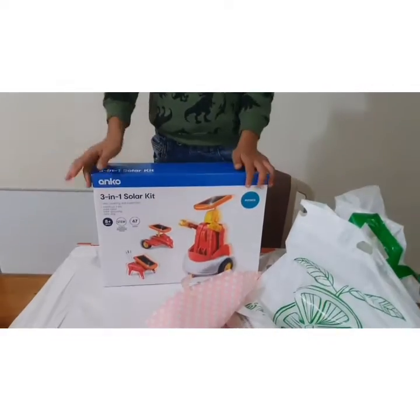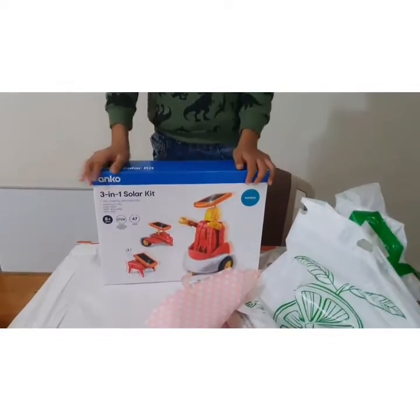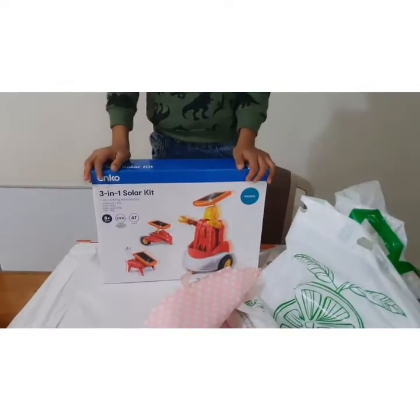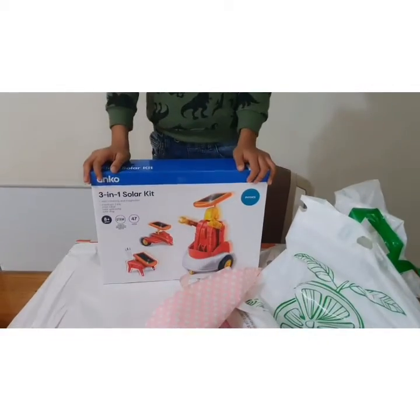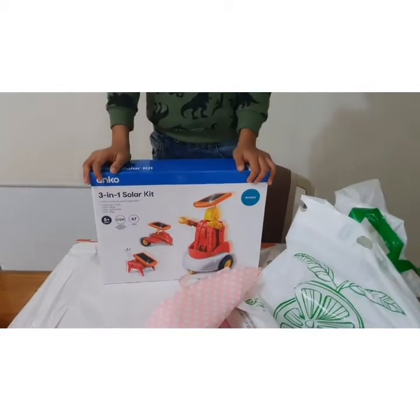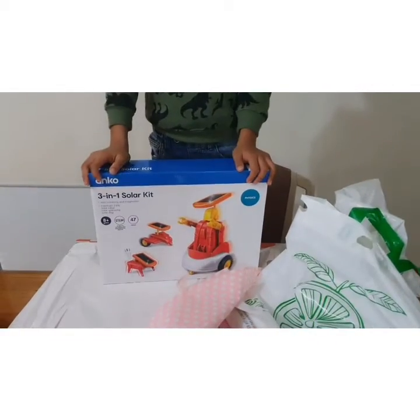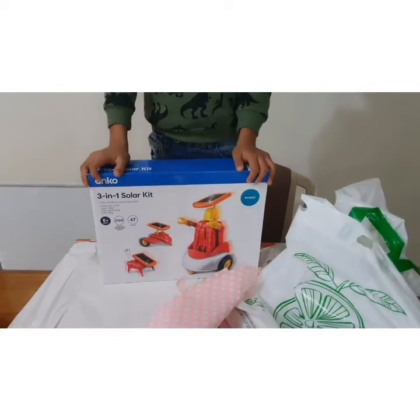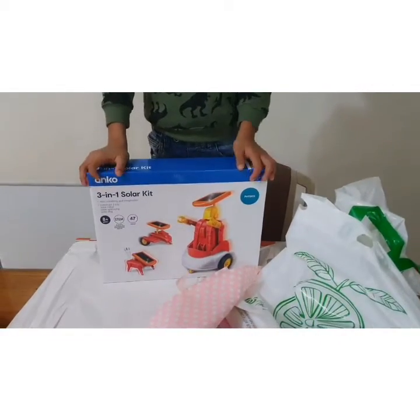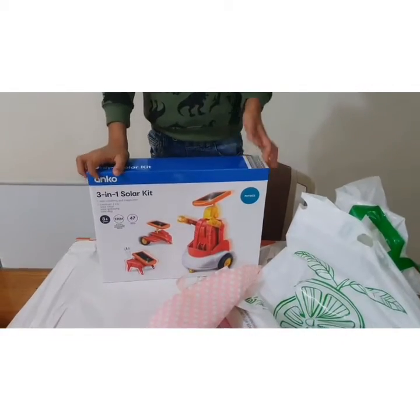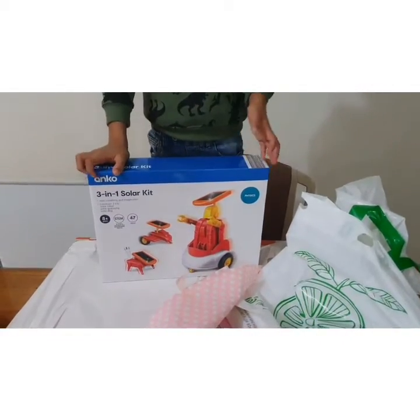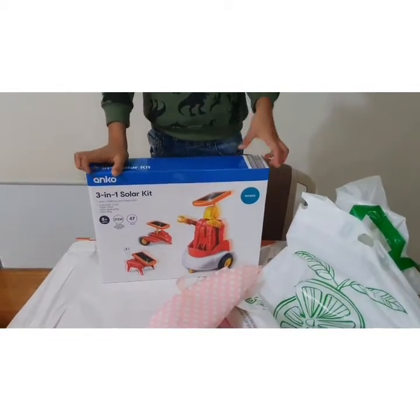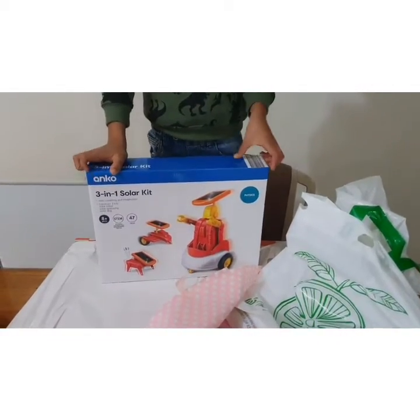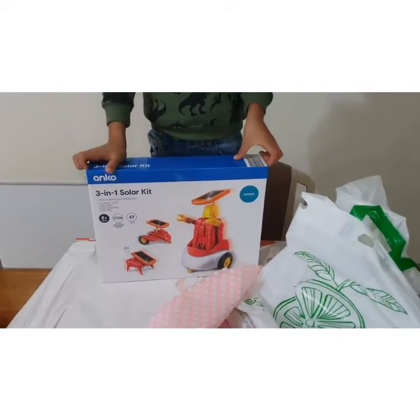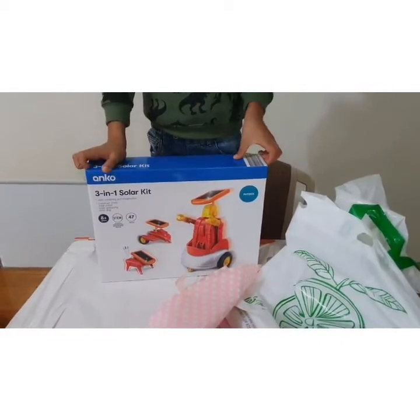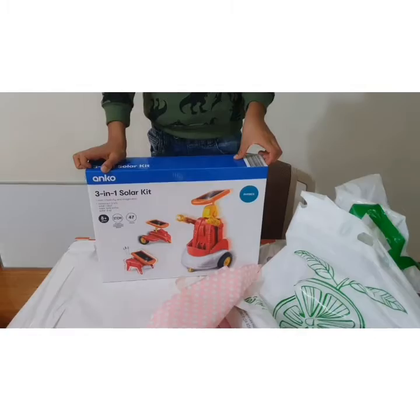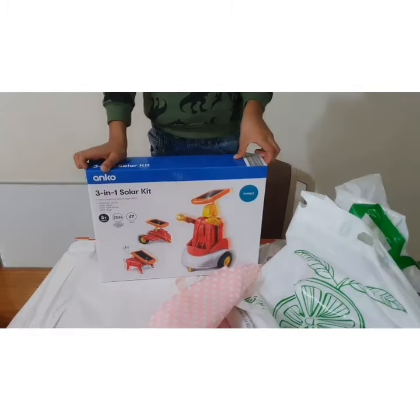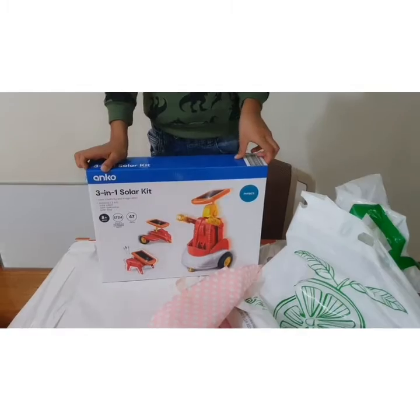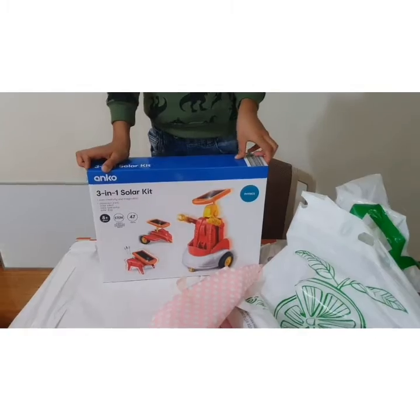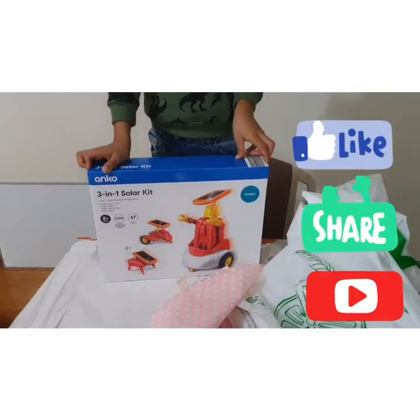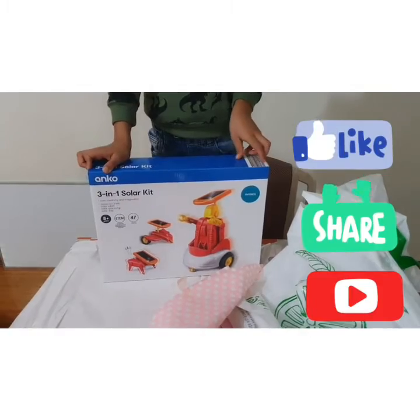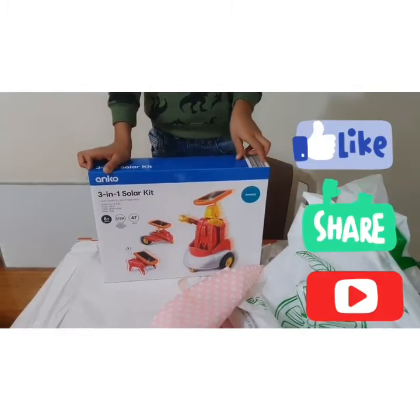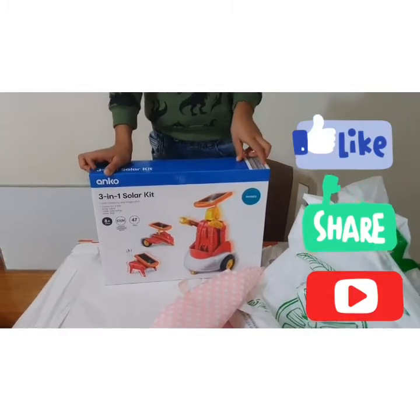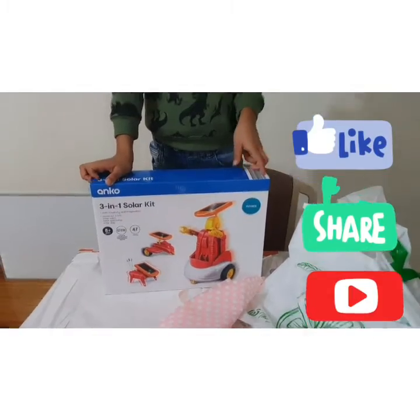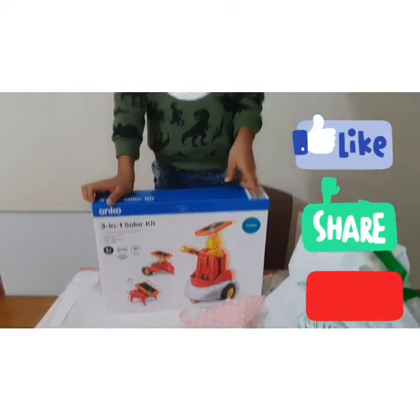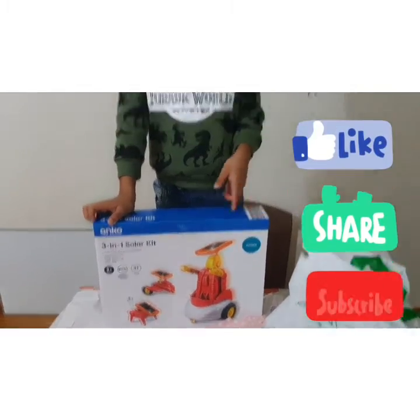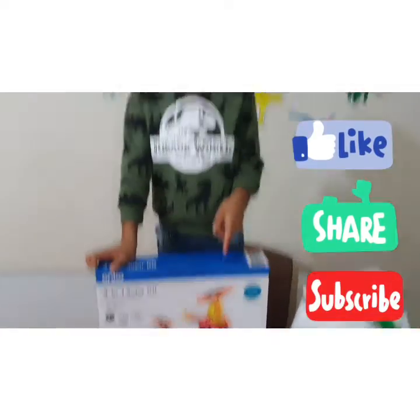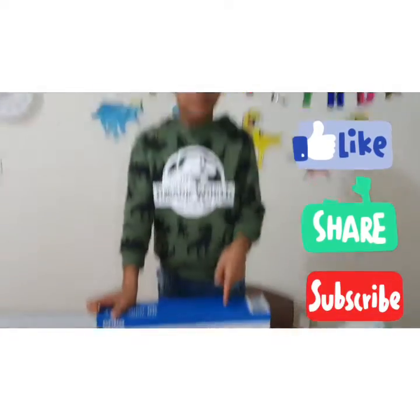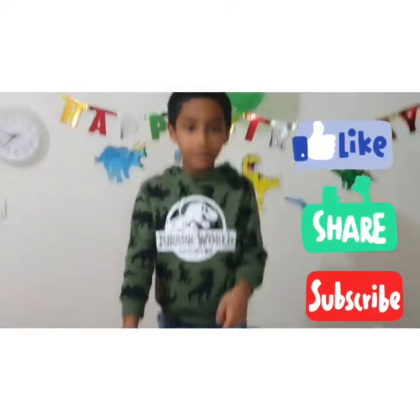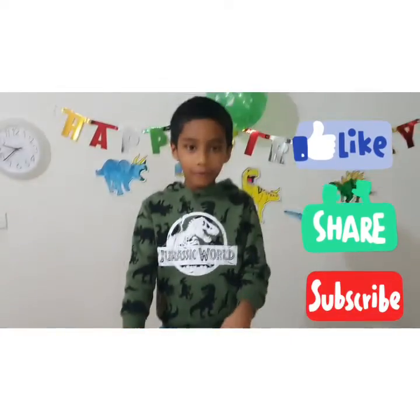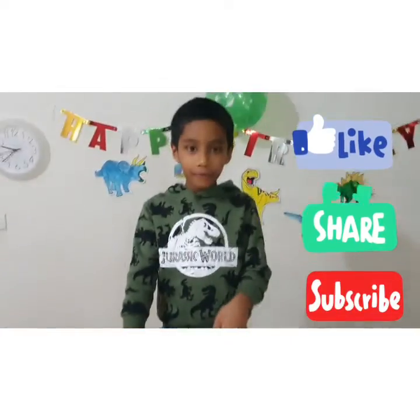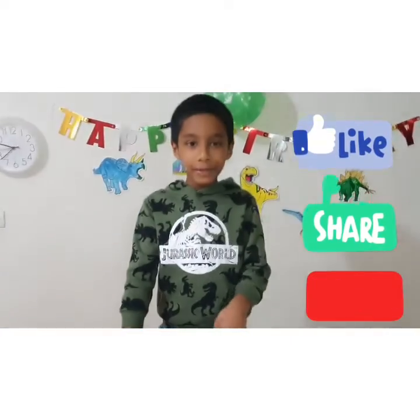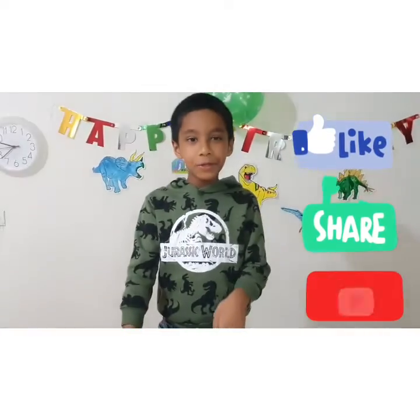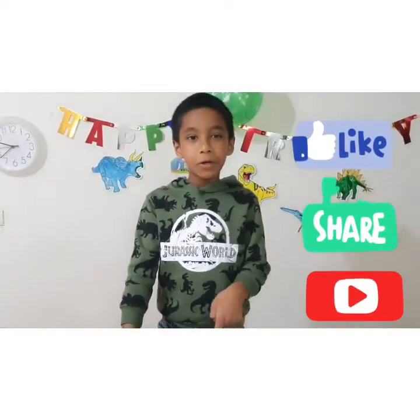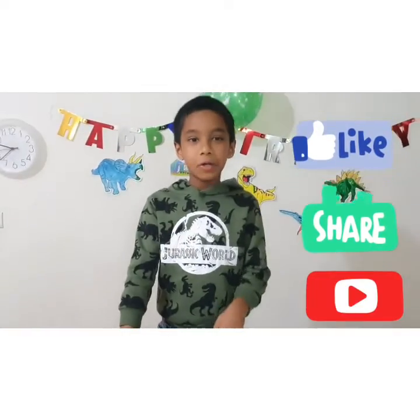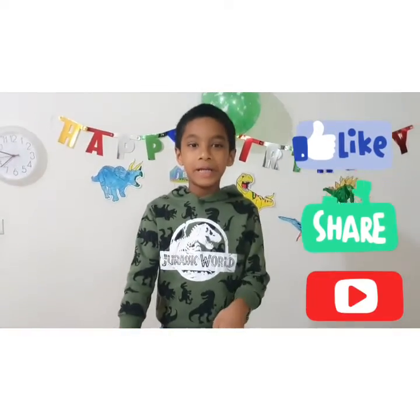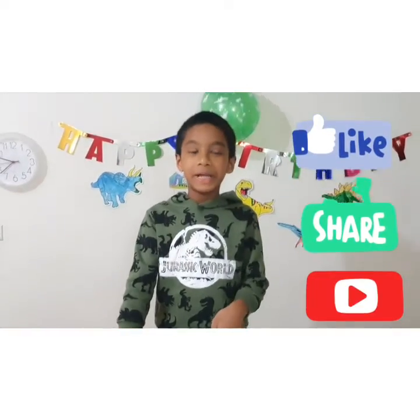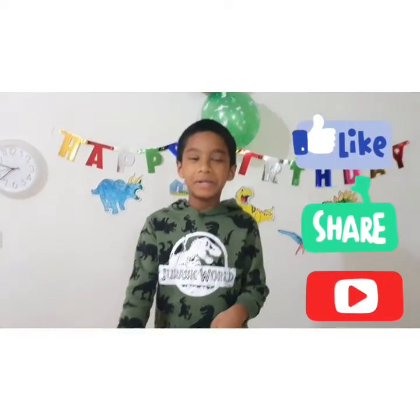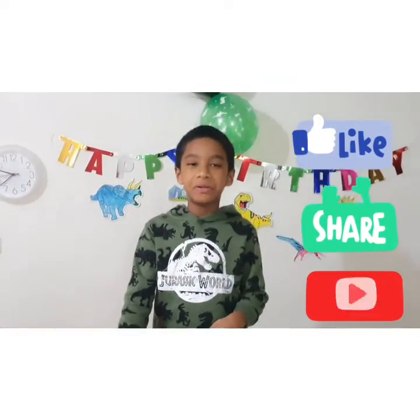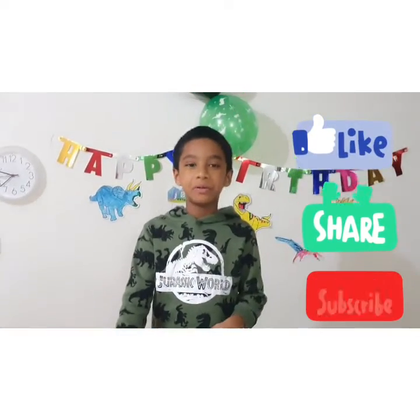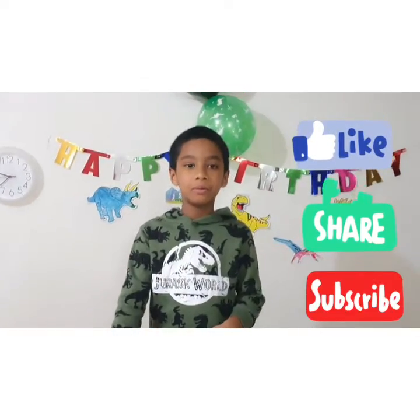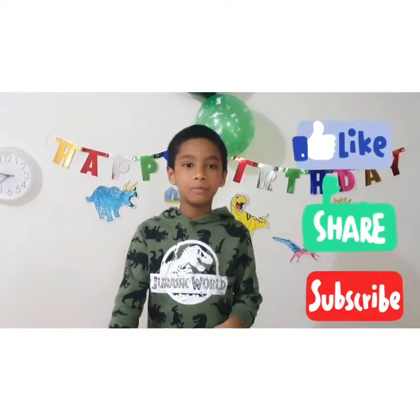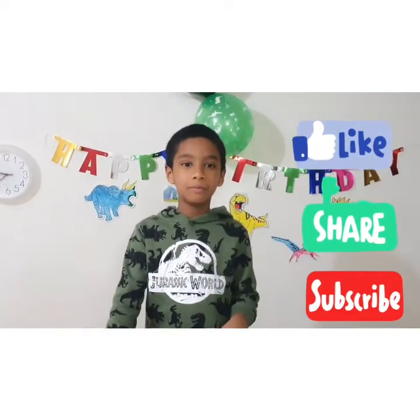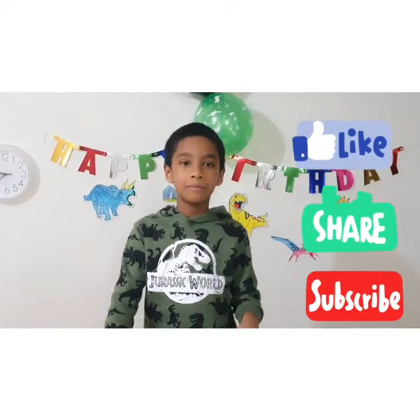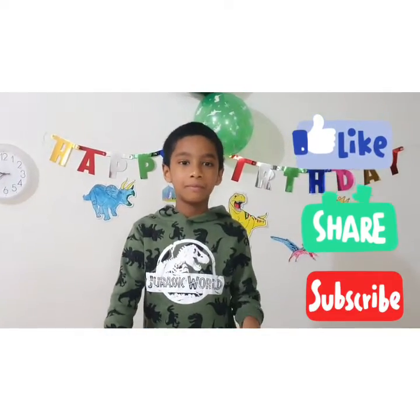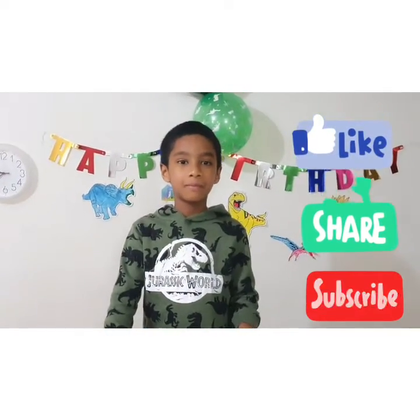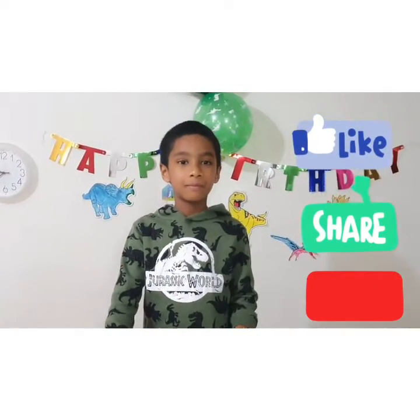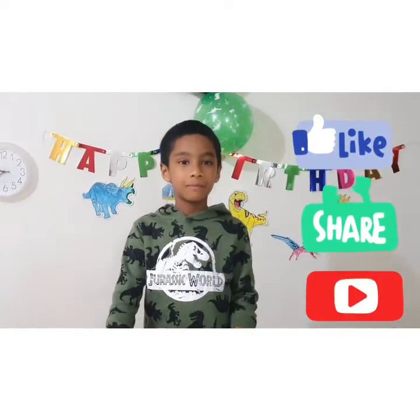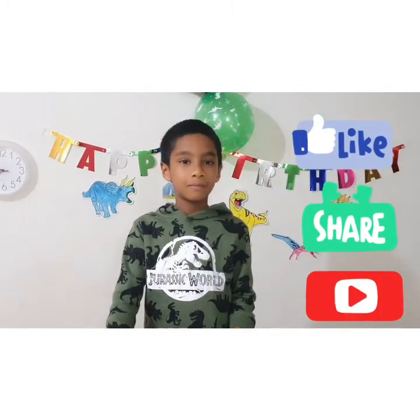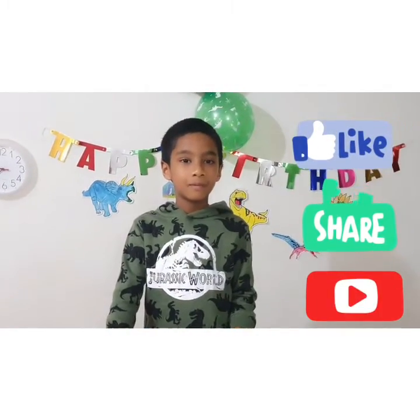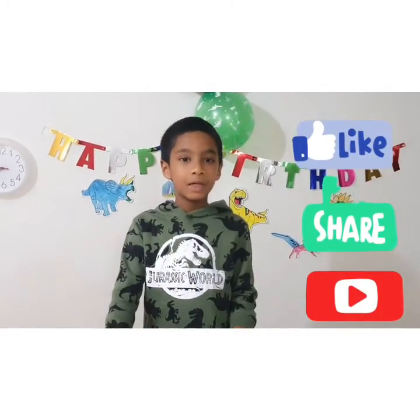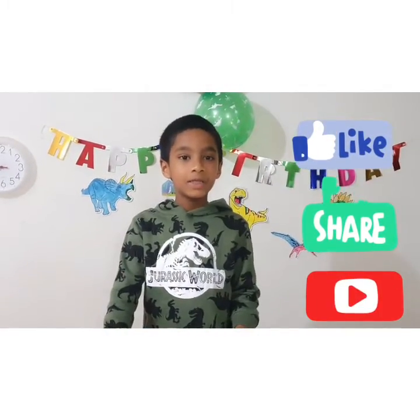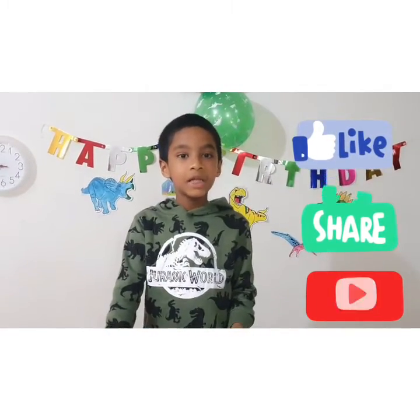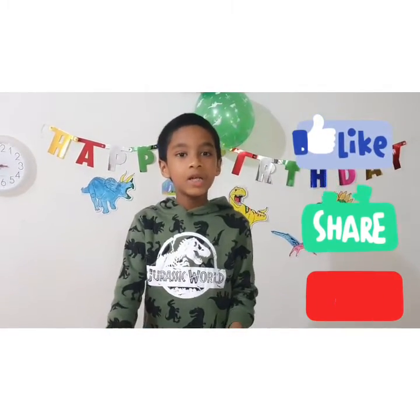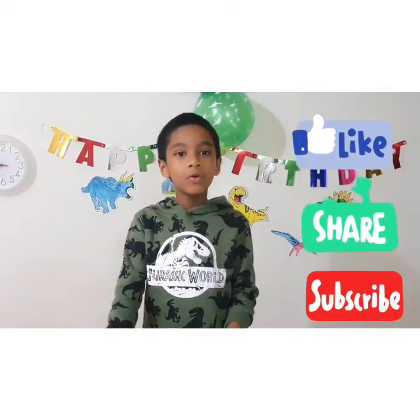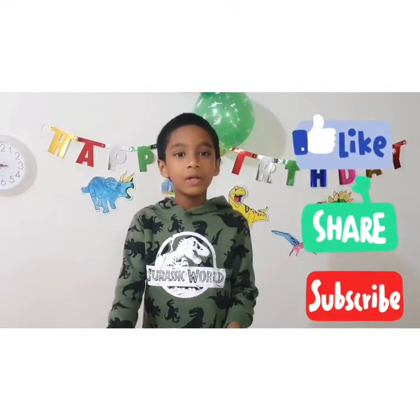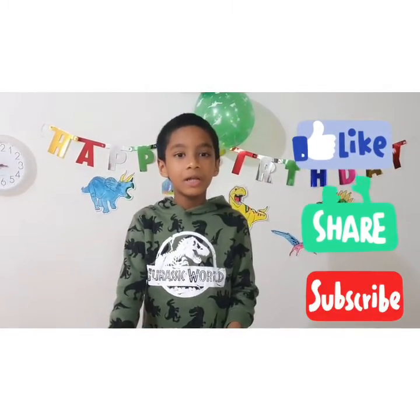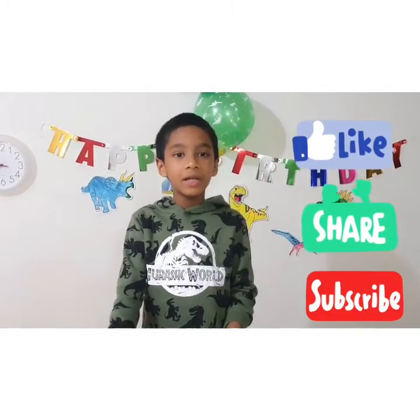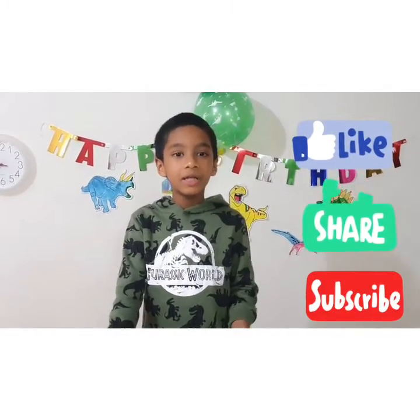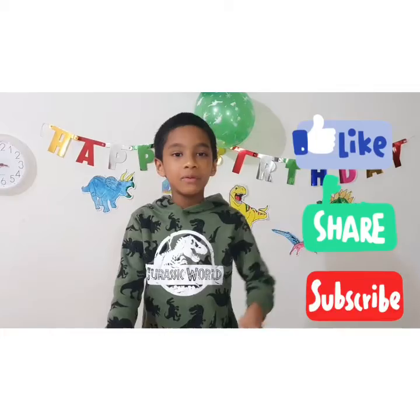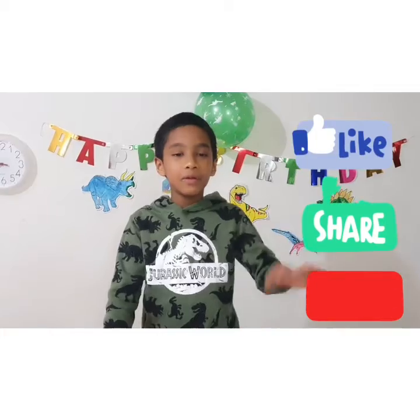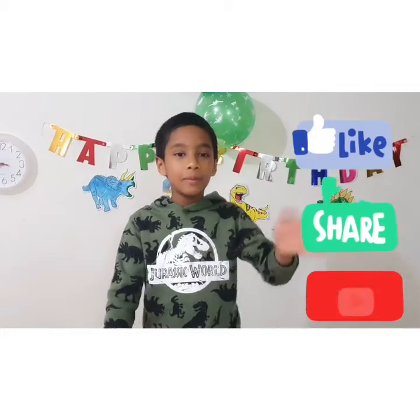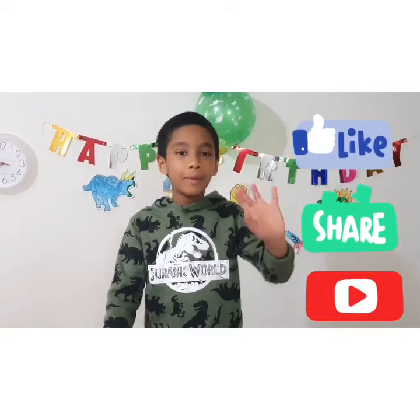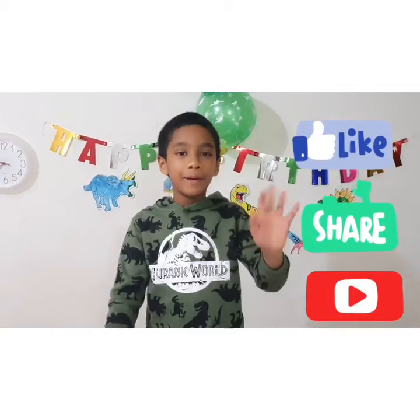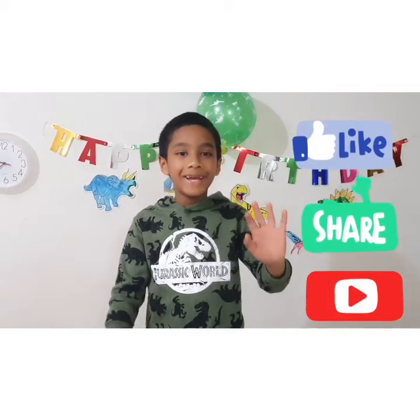I will show you a video on this. See you in the next video, bye bye!